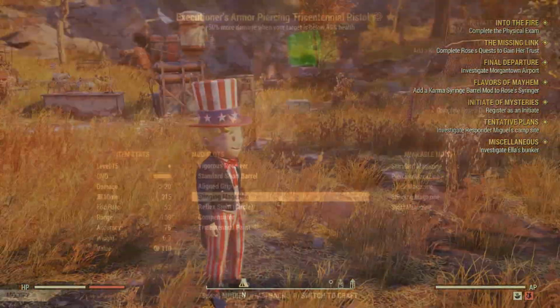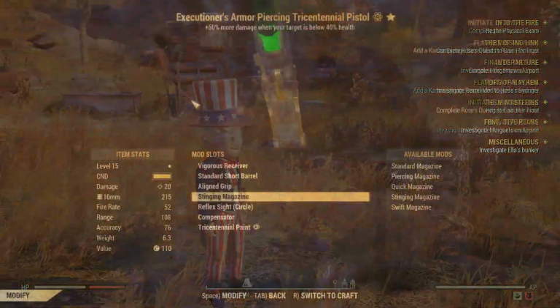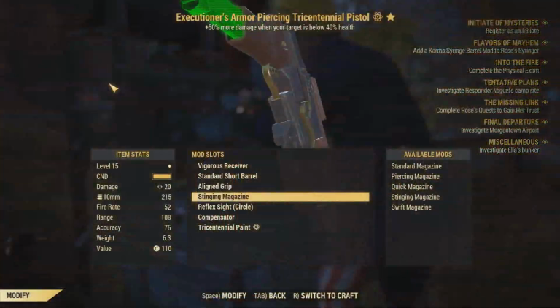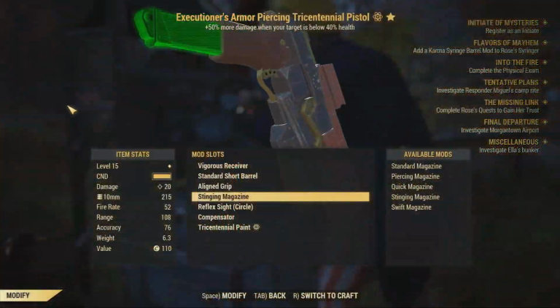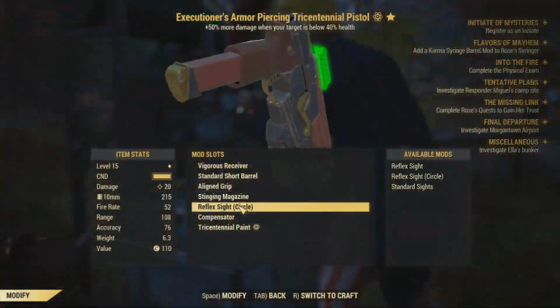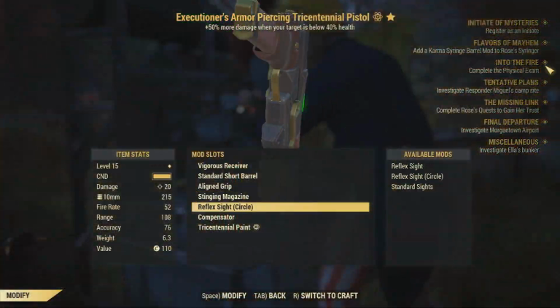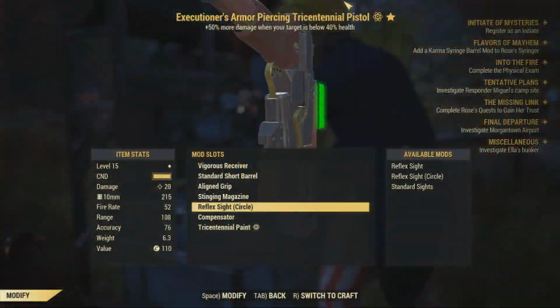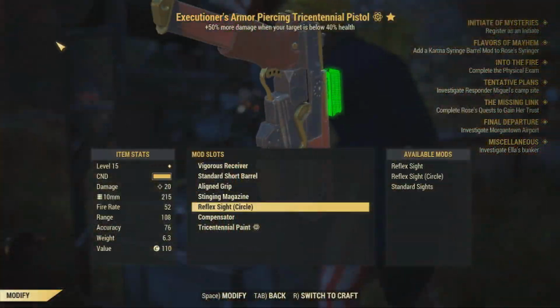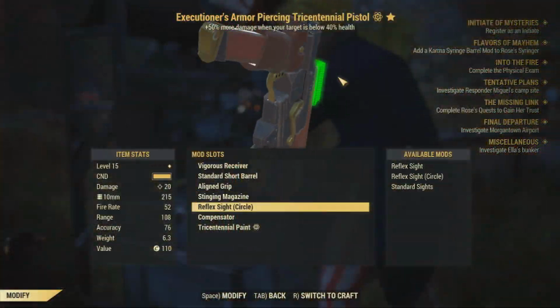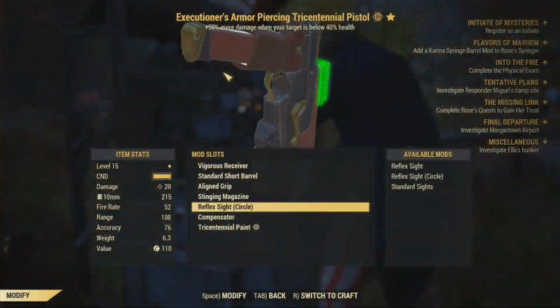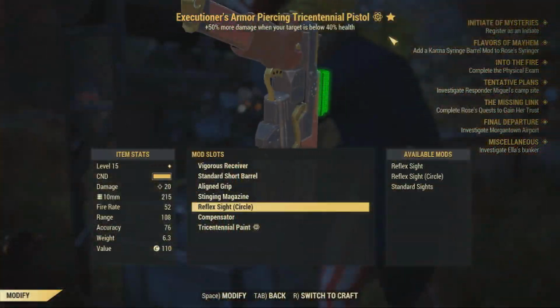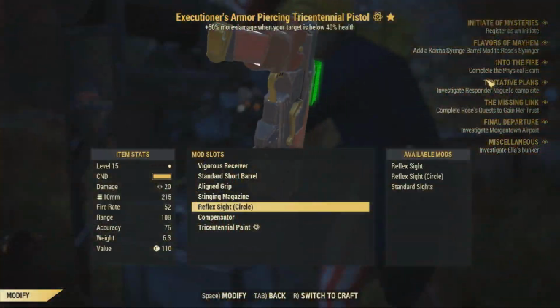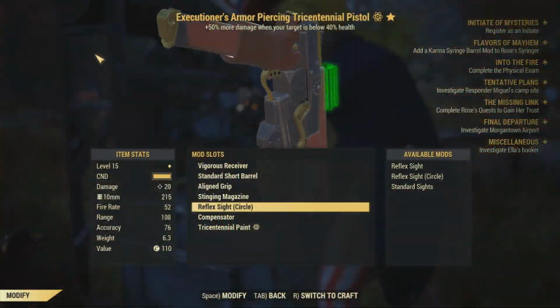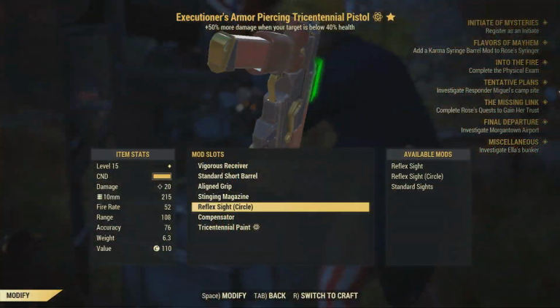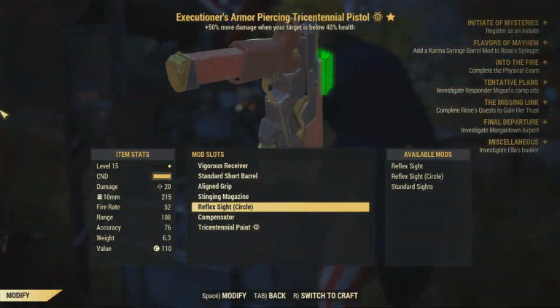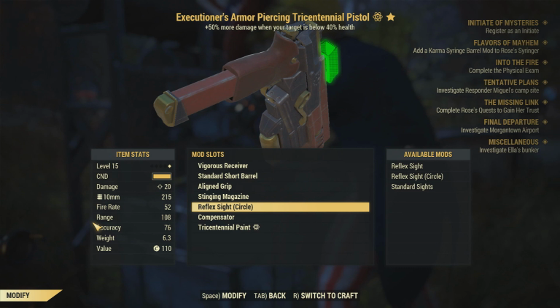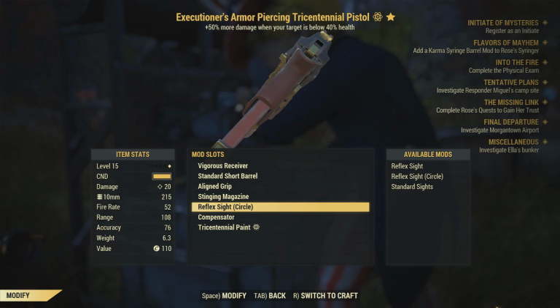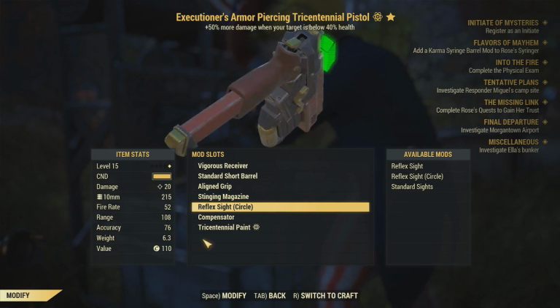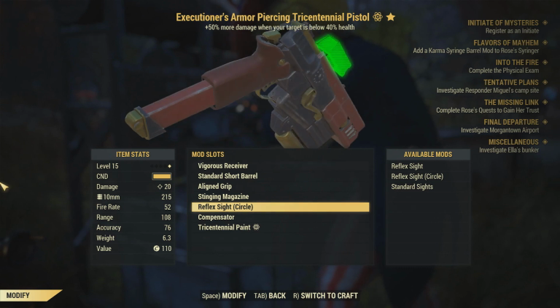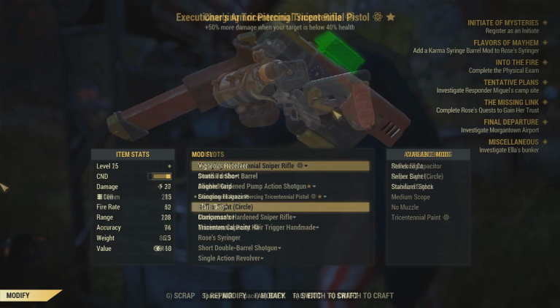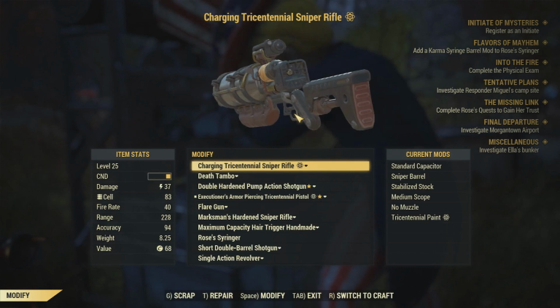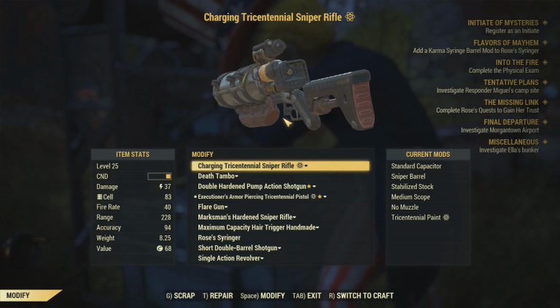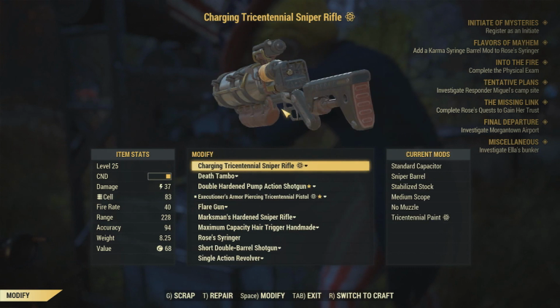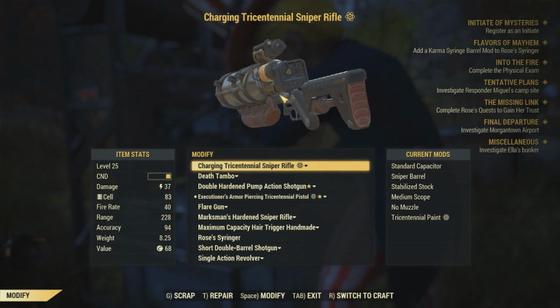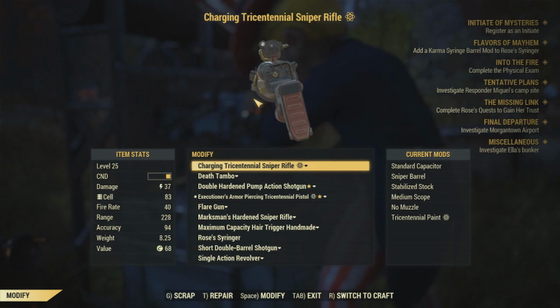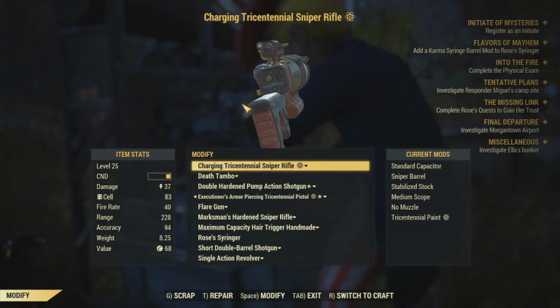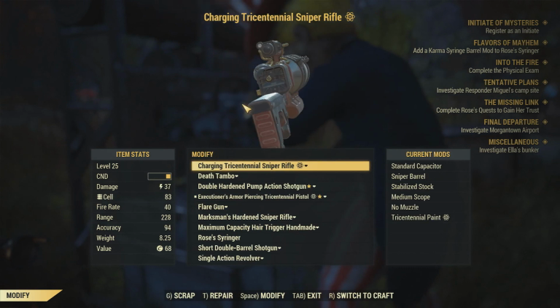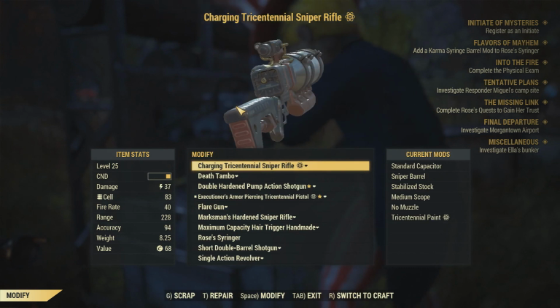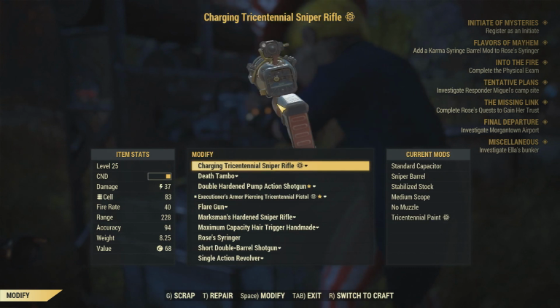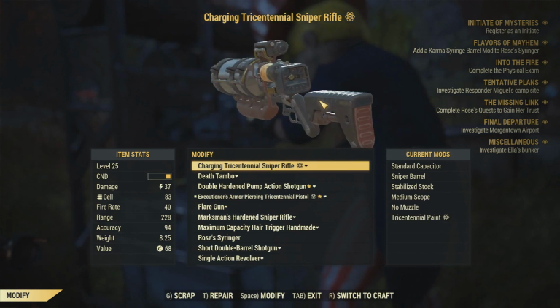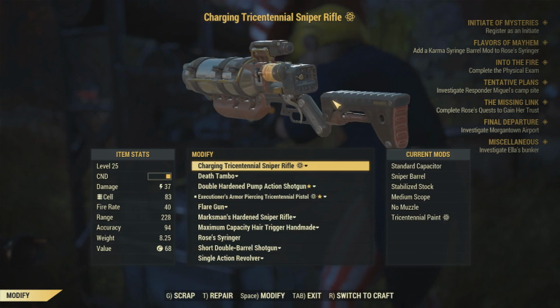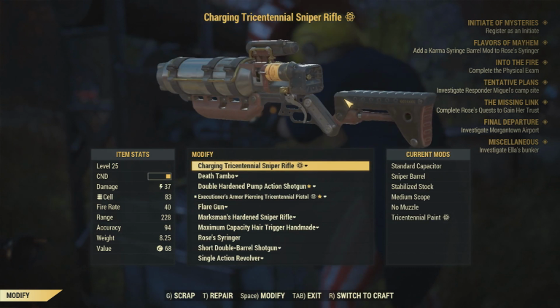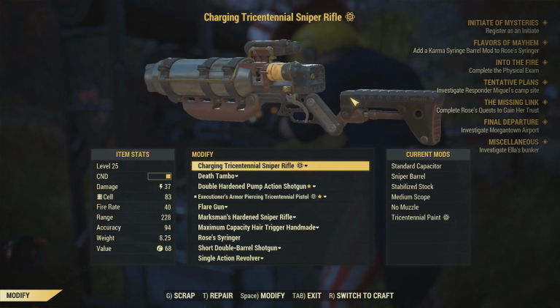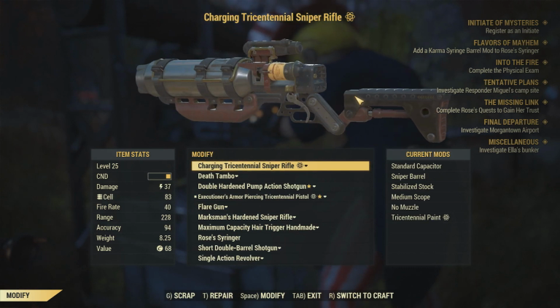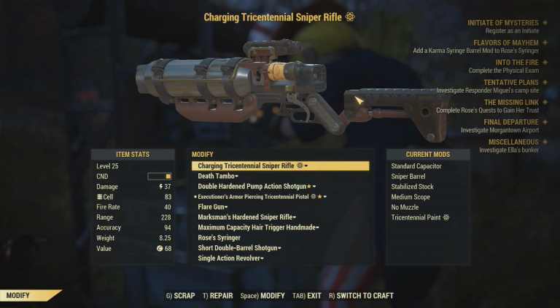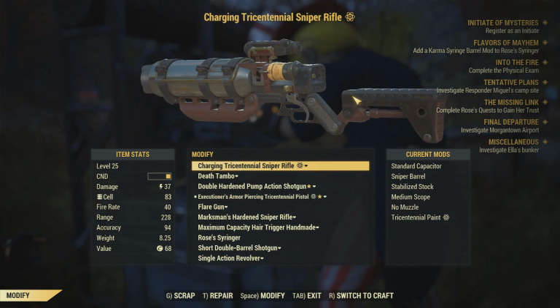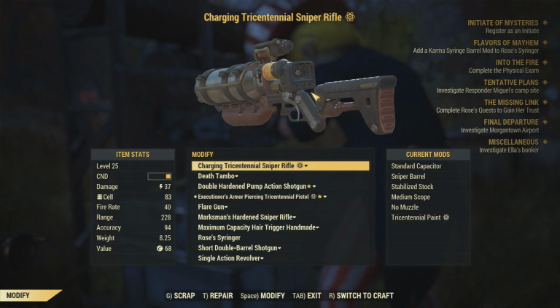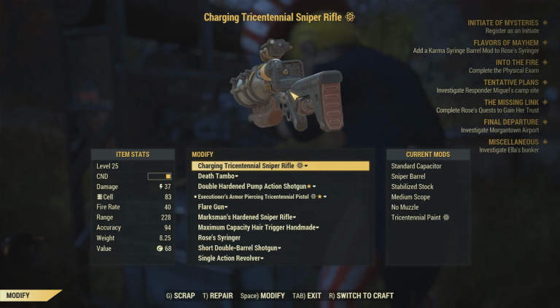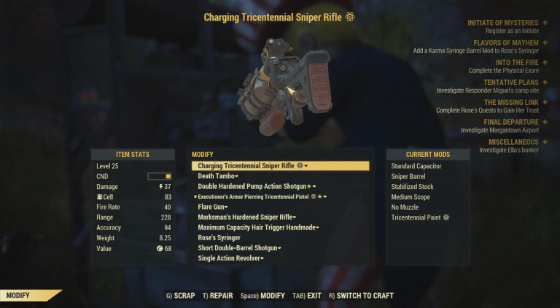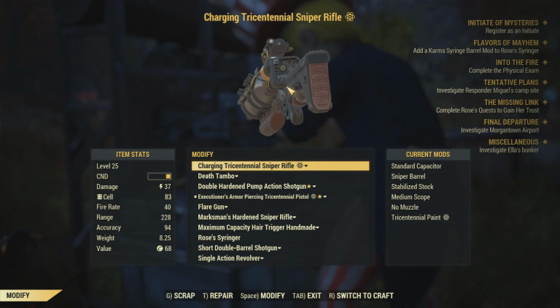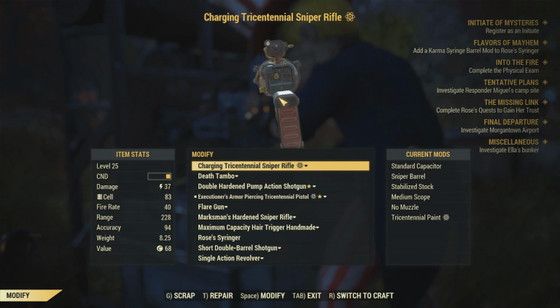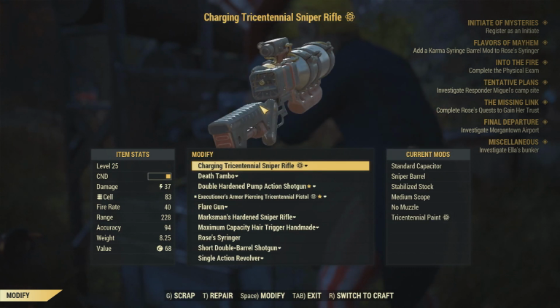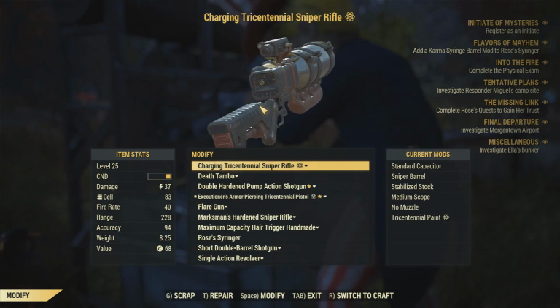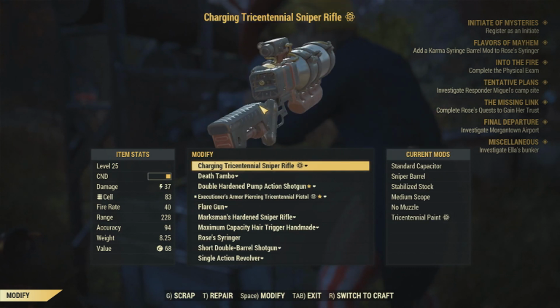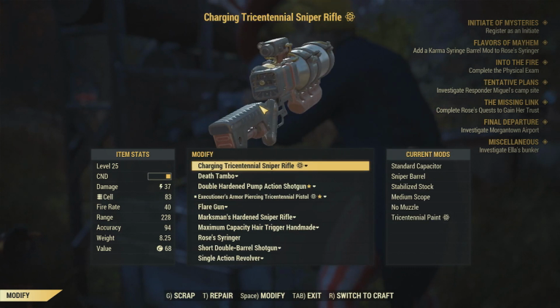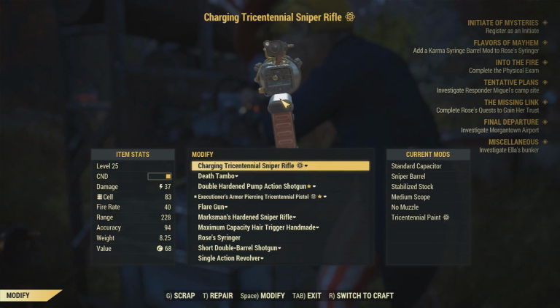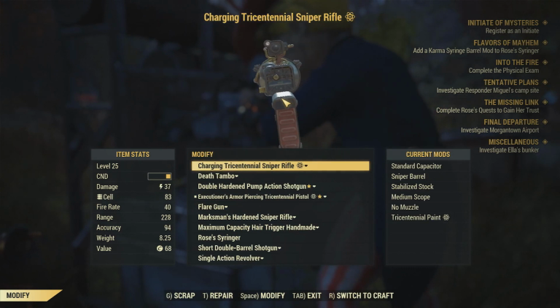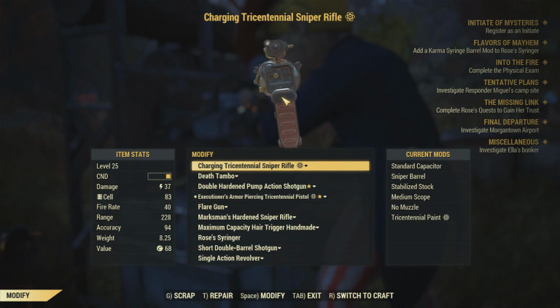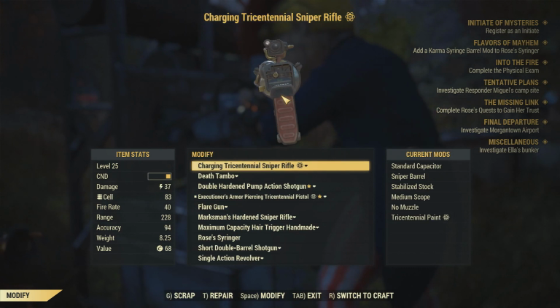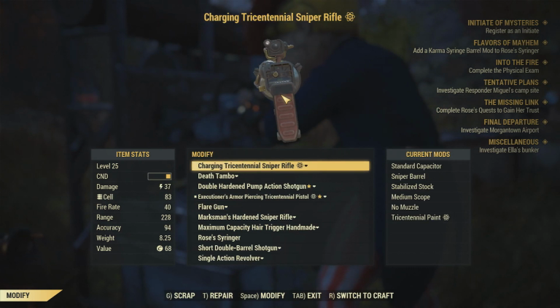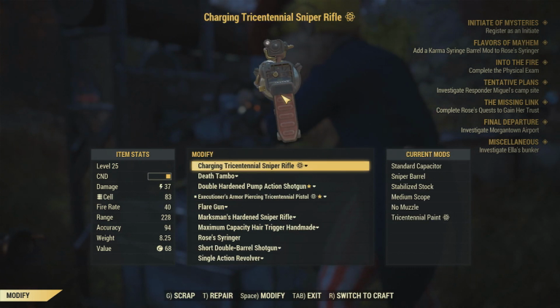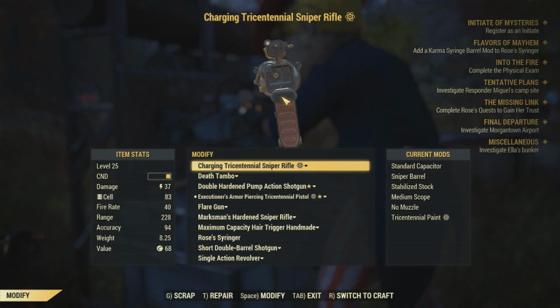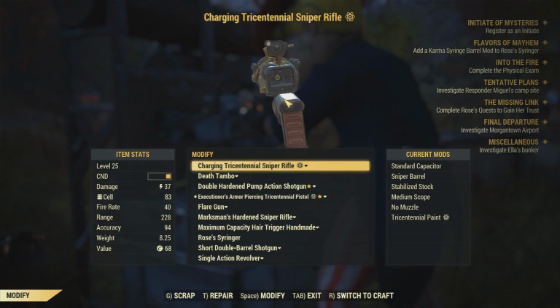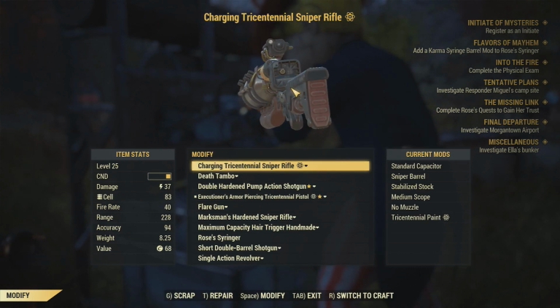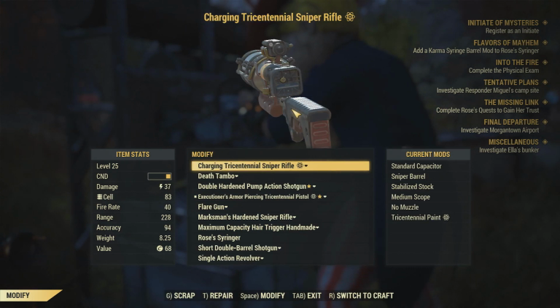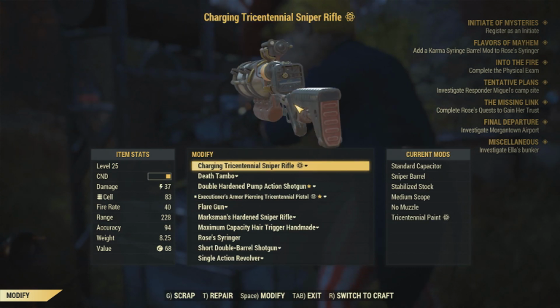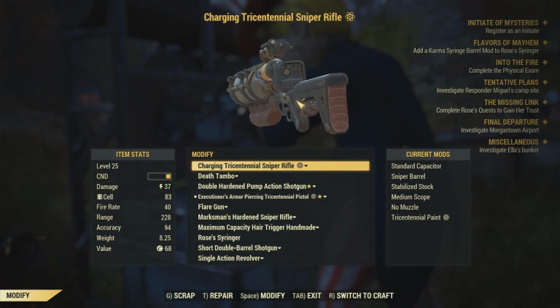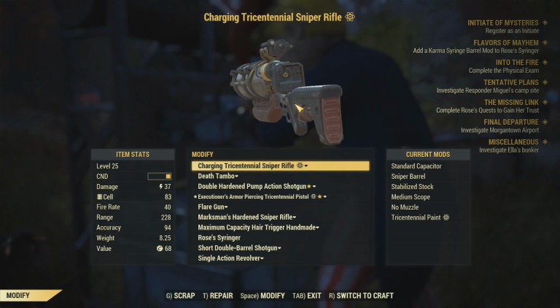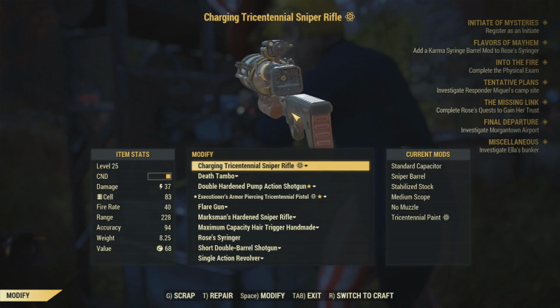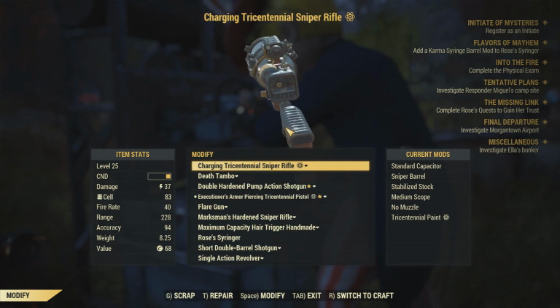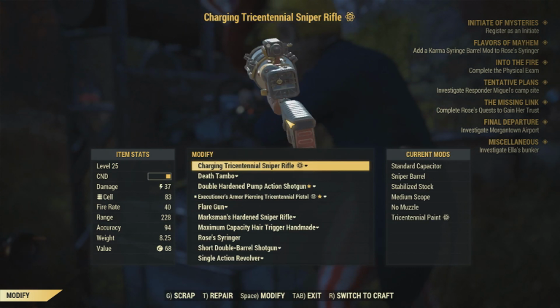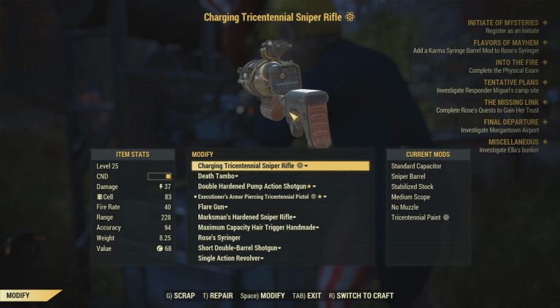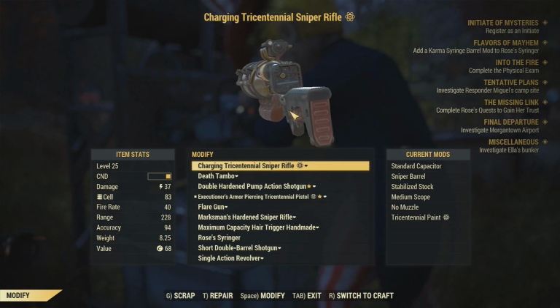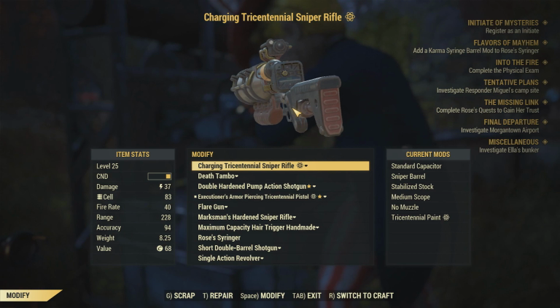It also comes with skins for the 10 millimeter pistol, the laser pistol — which you can turn into a laser rifle — the multi-purpose axe, and some power armor skins.